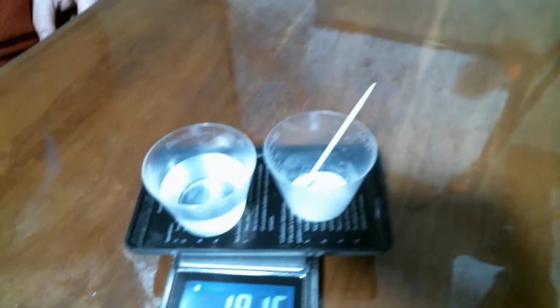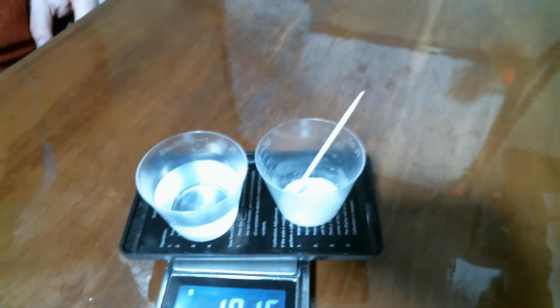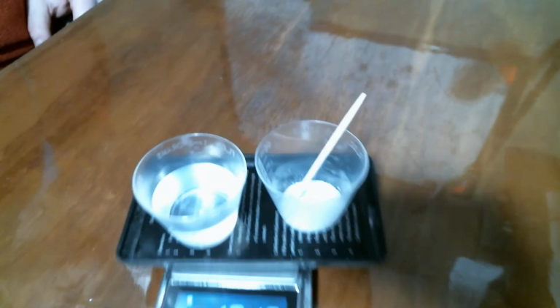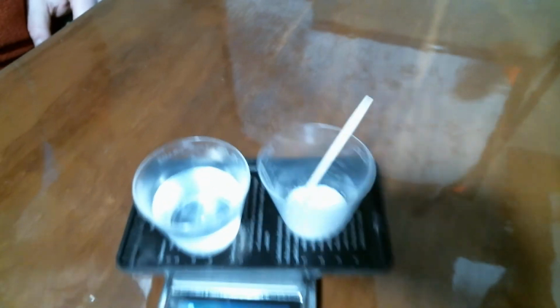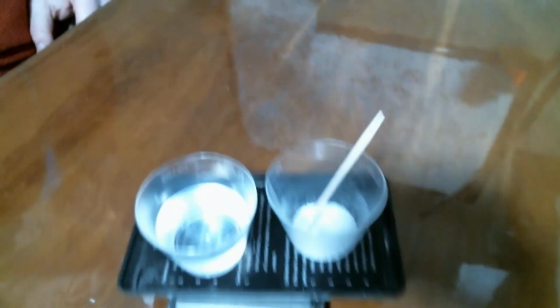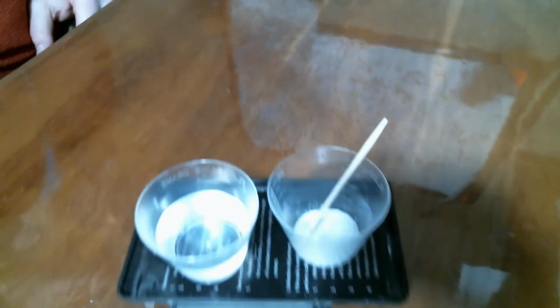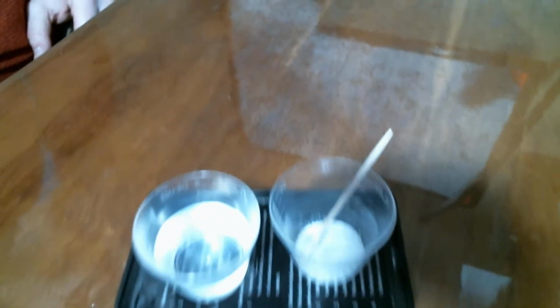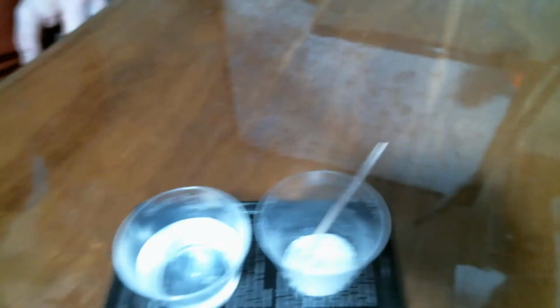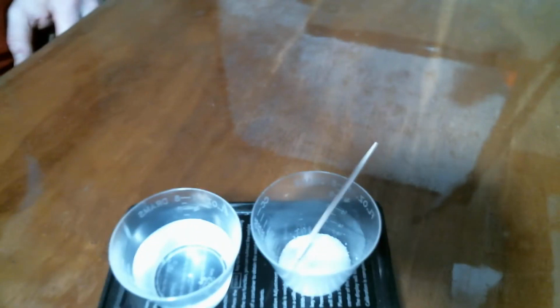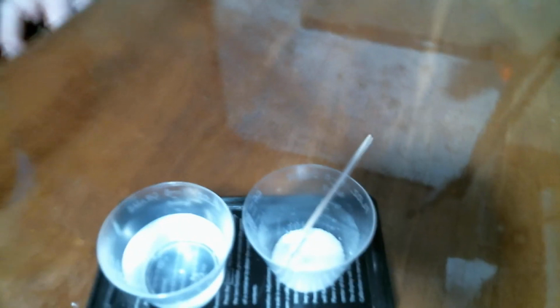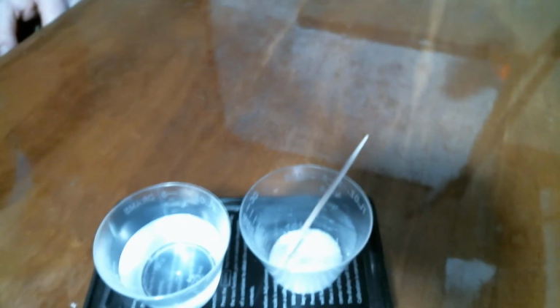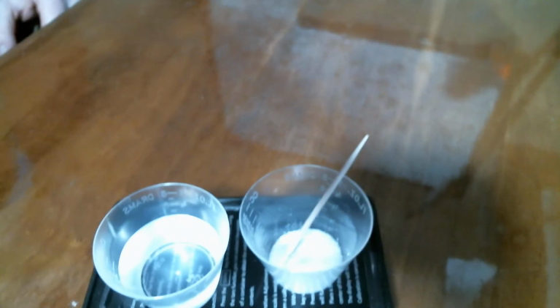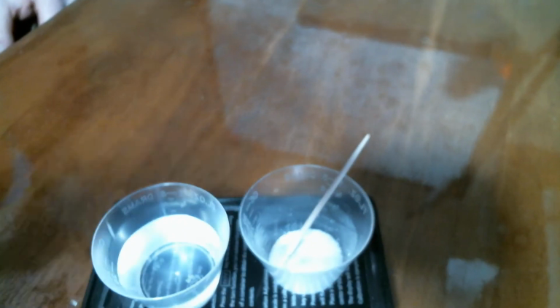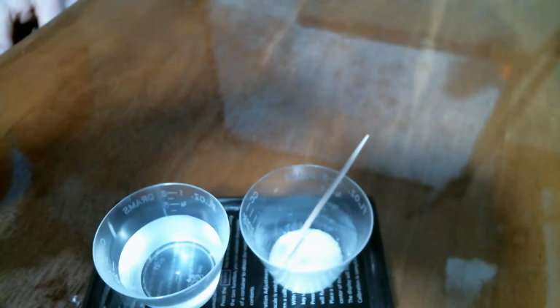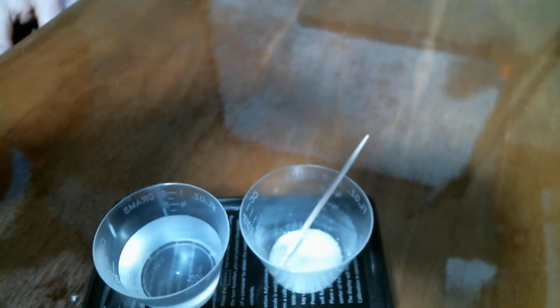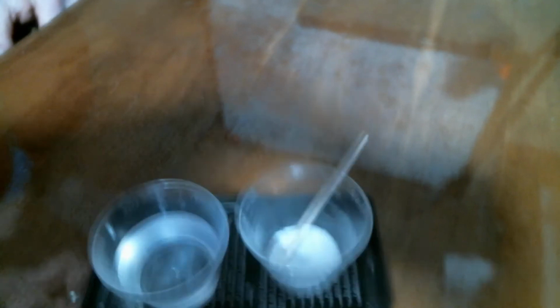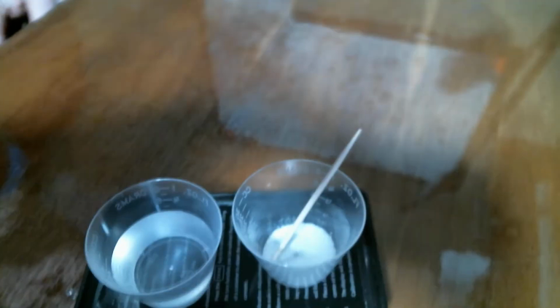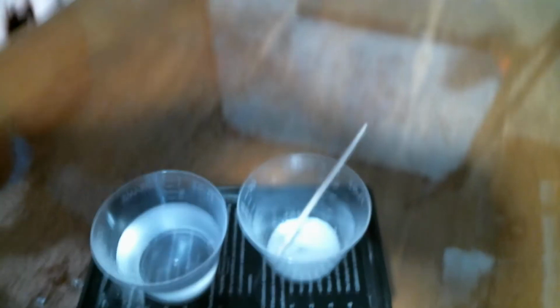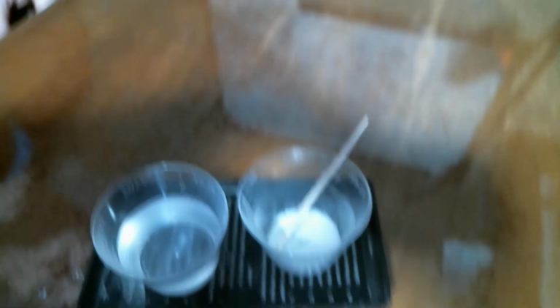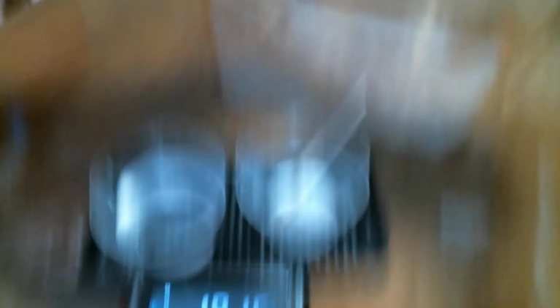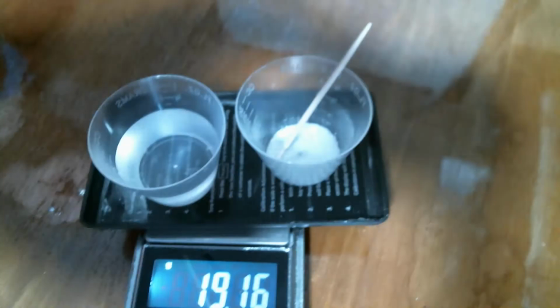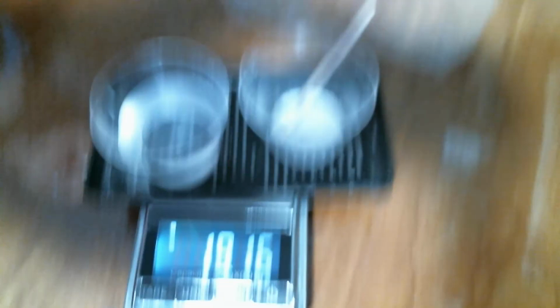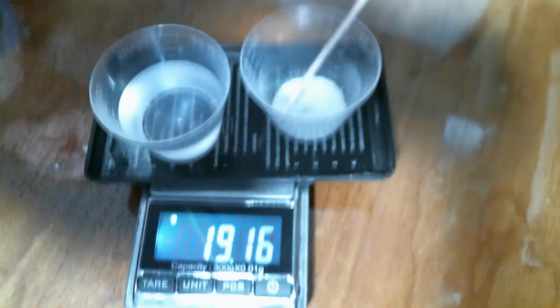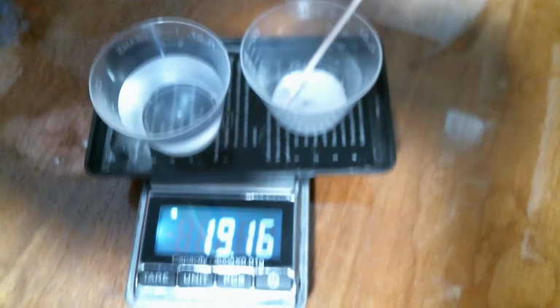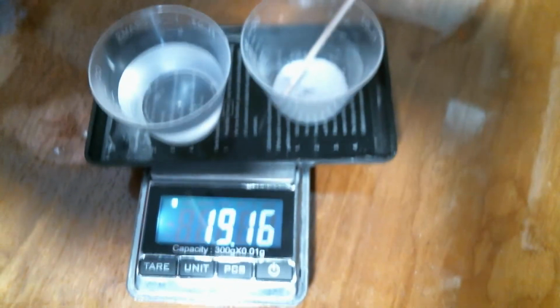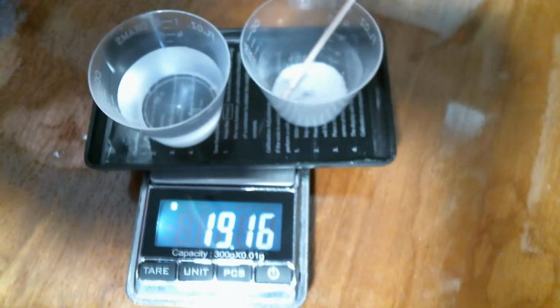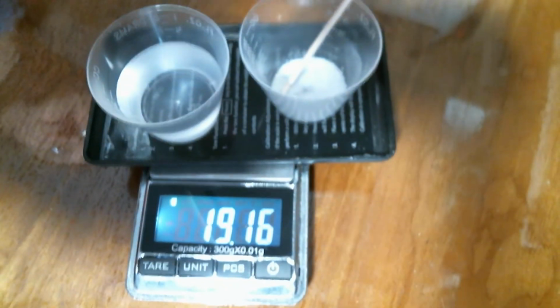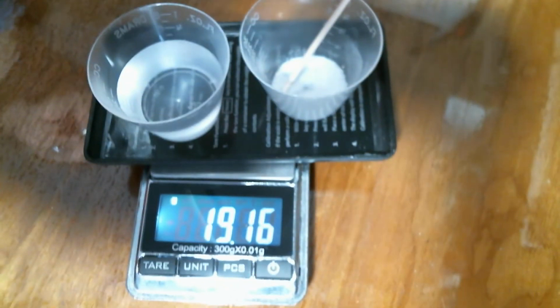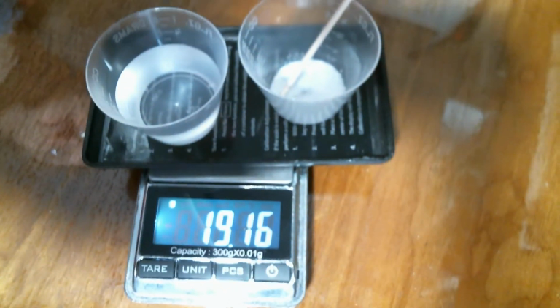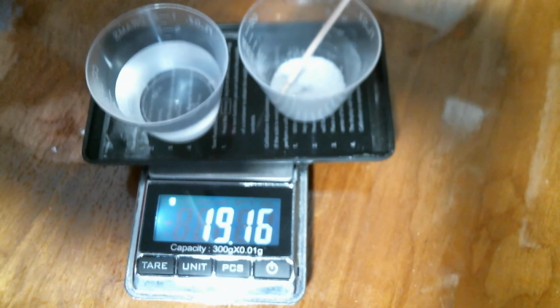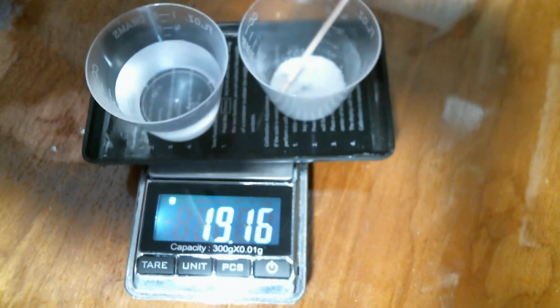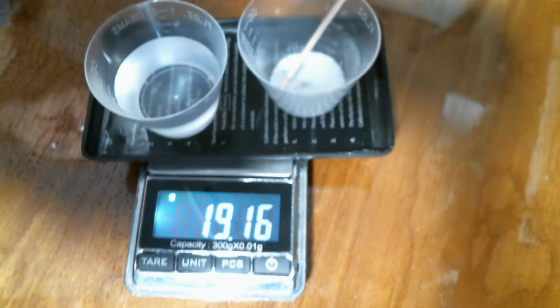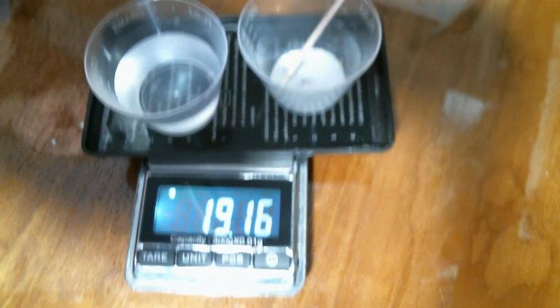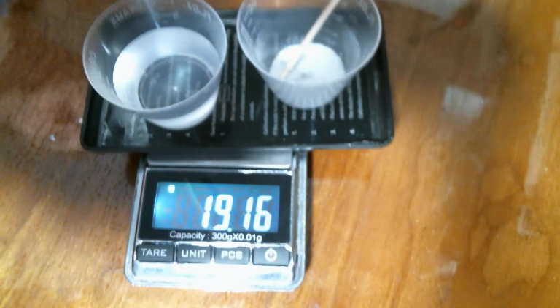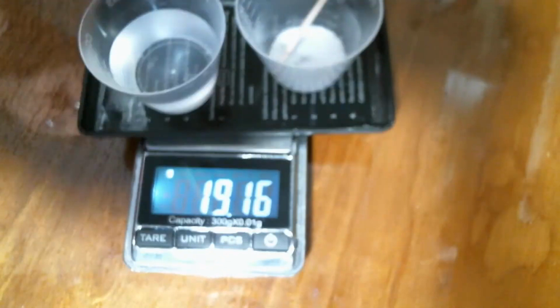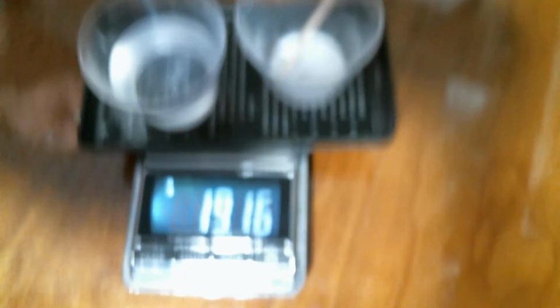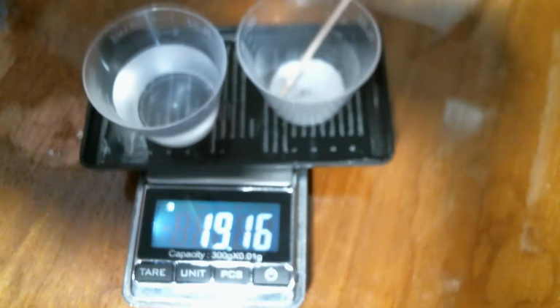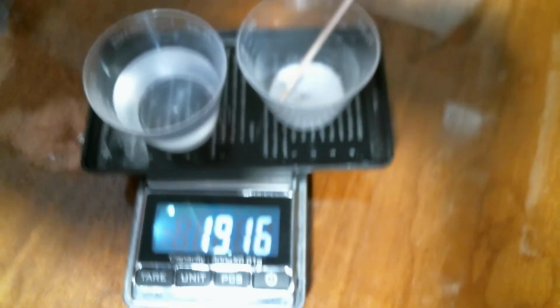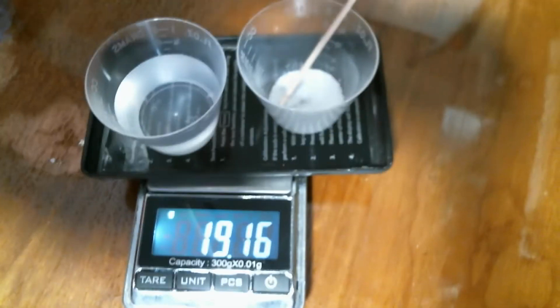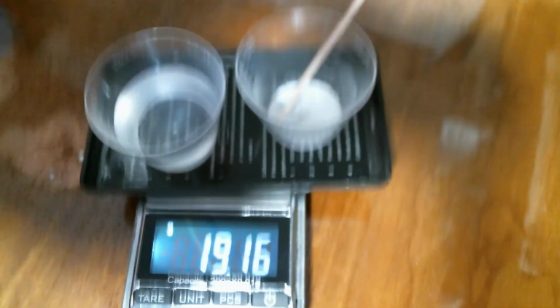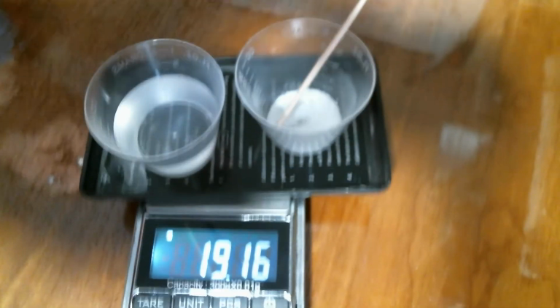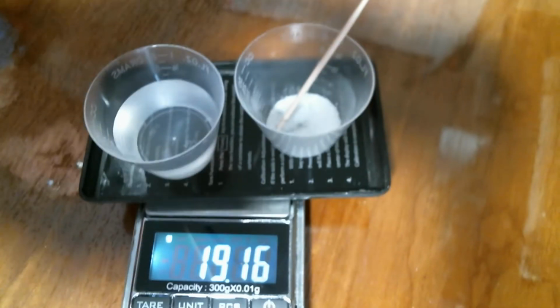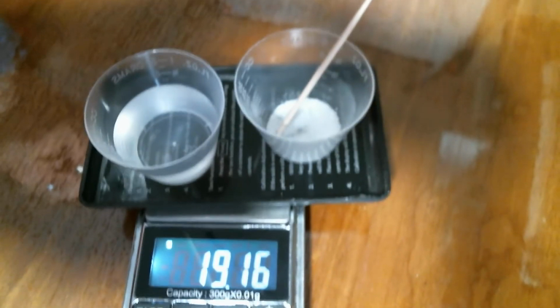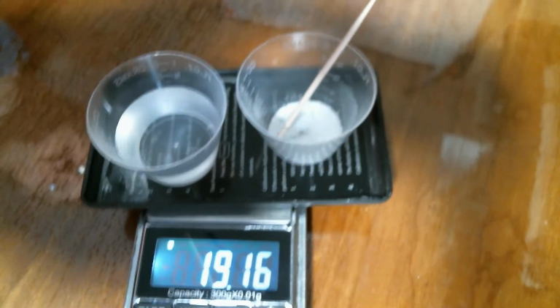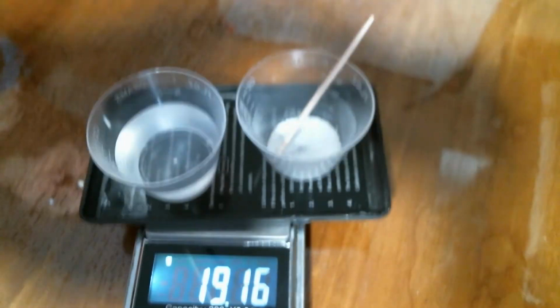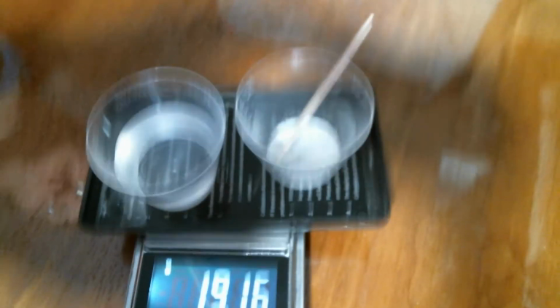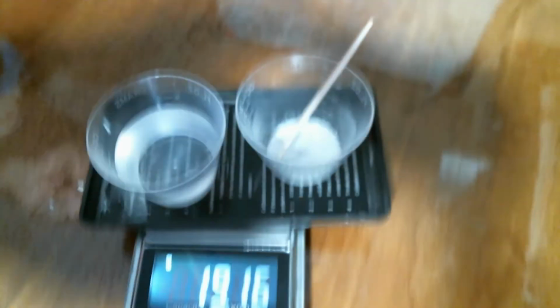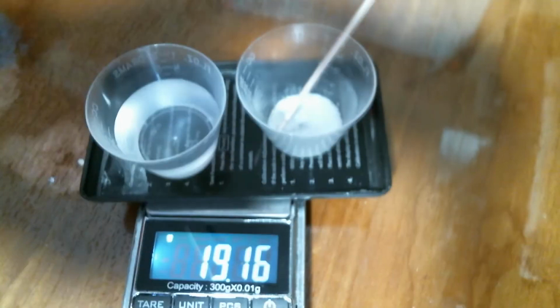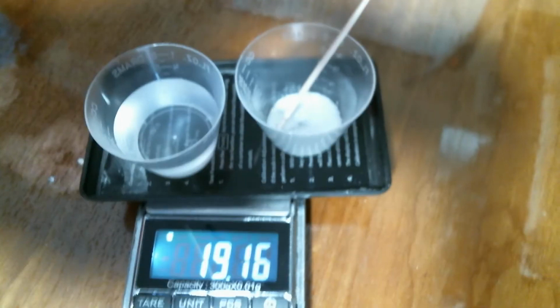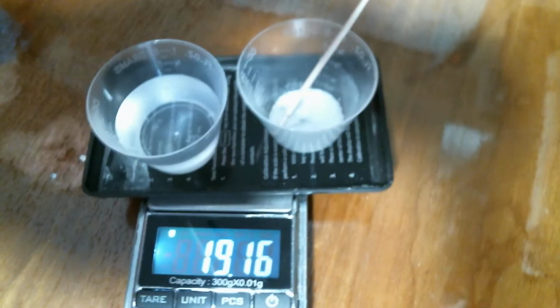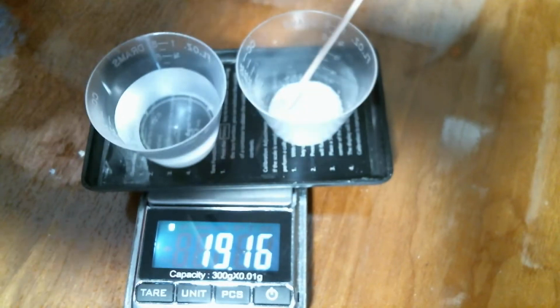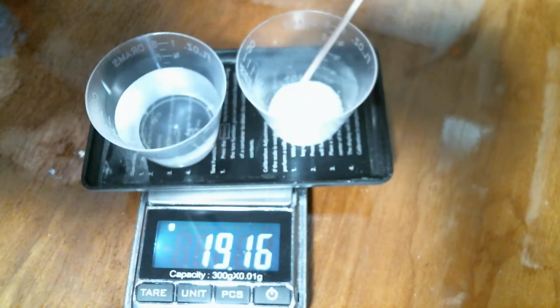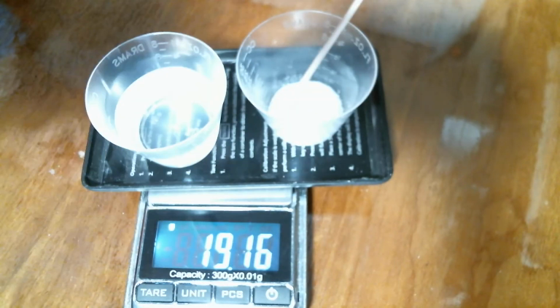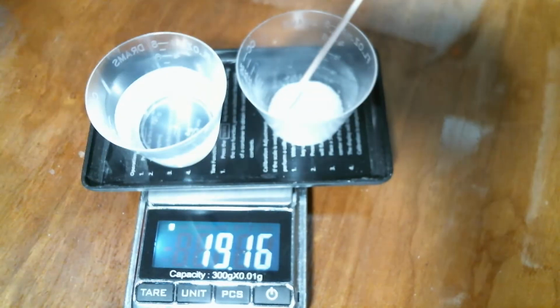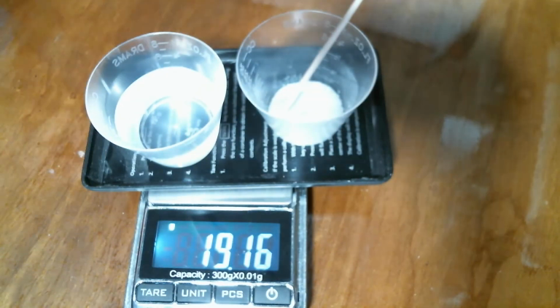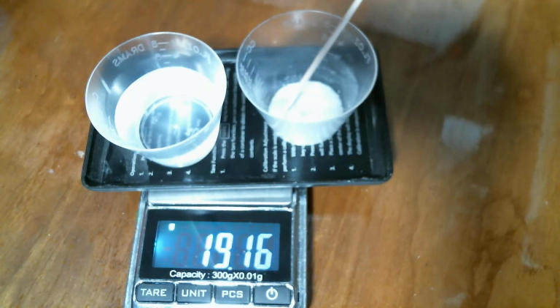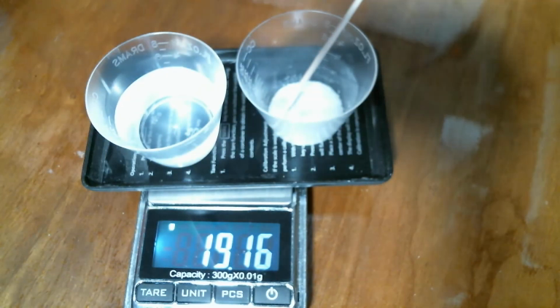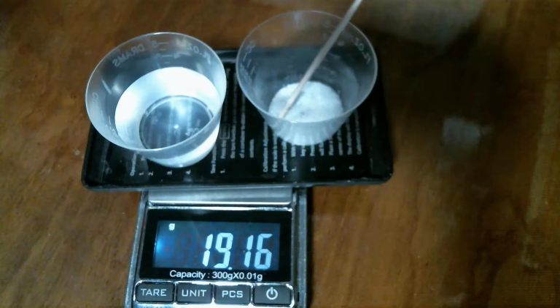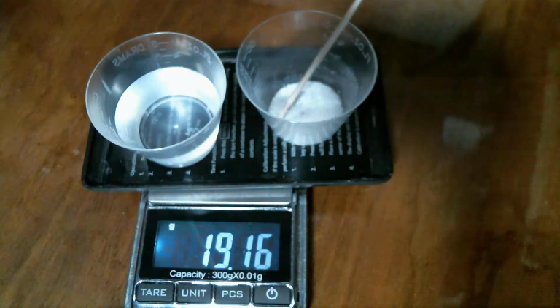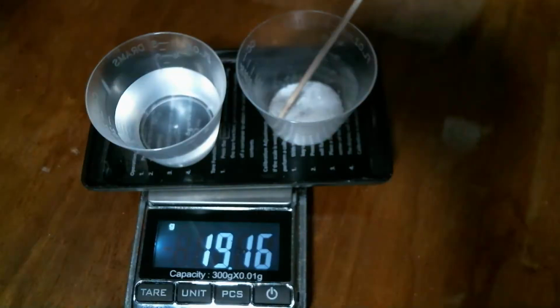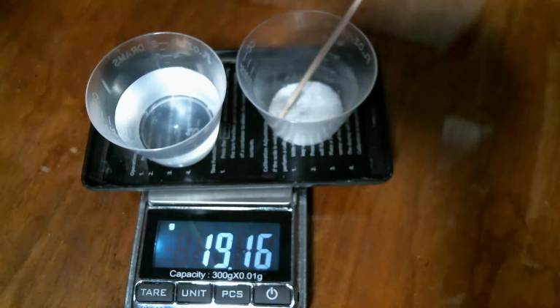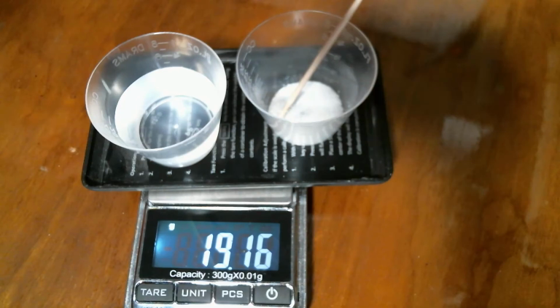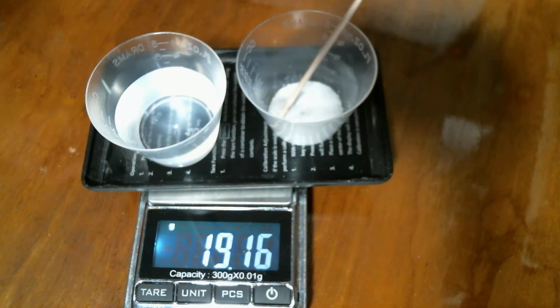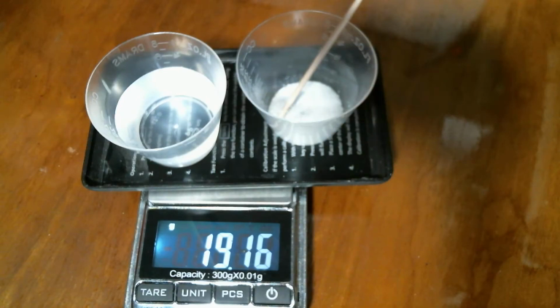Let's move that a little bit closer so you can actually see the full decimal point. 19.16 grams.